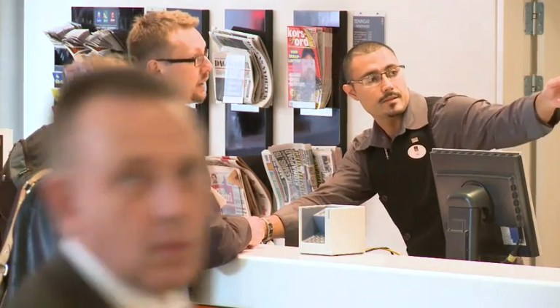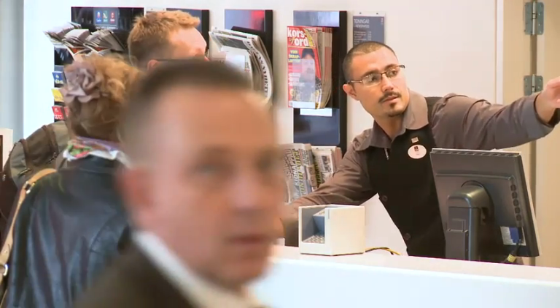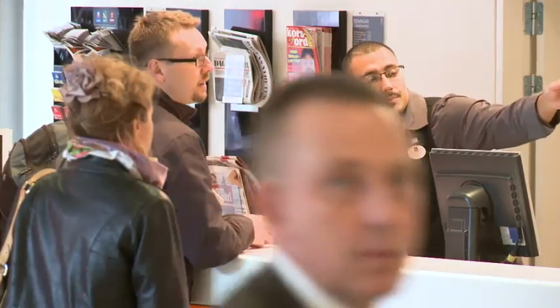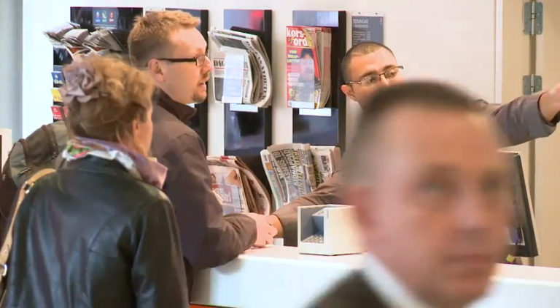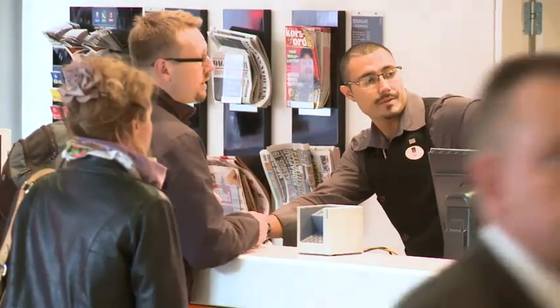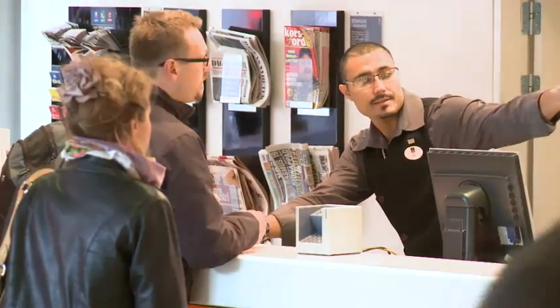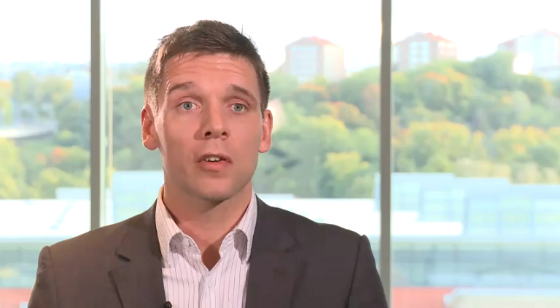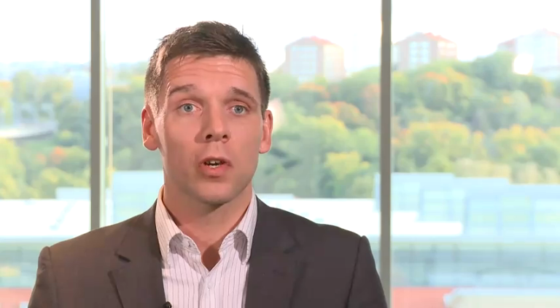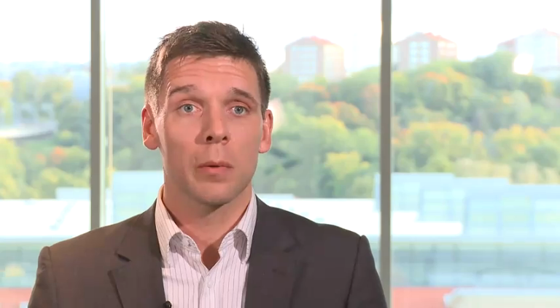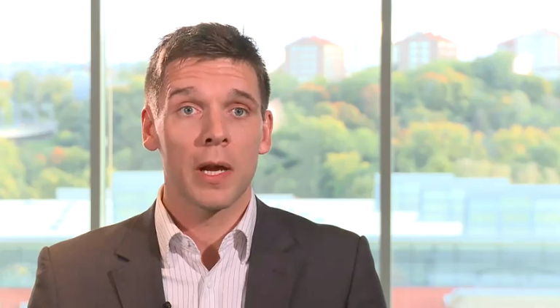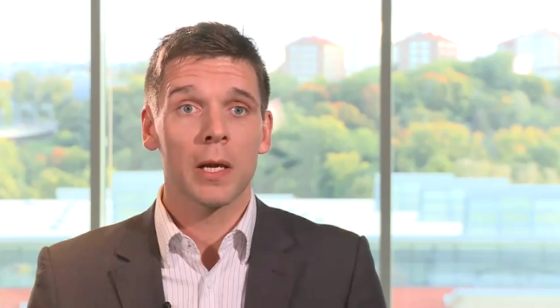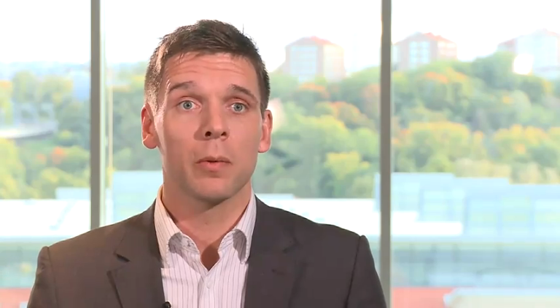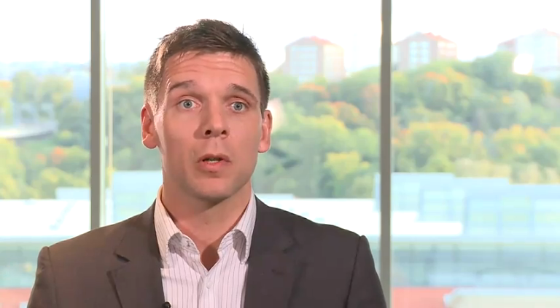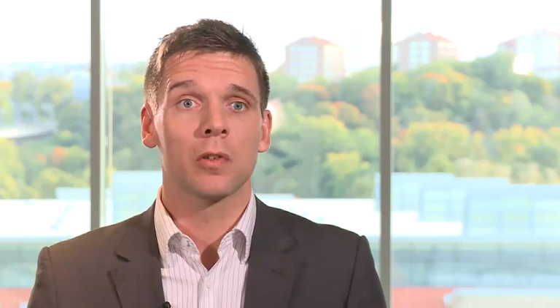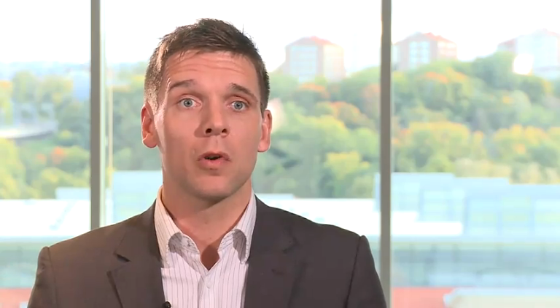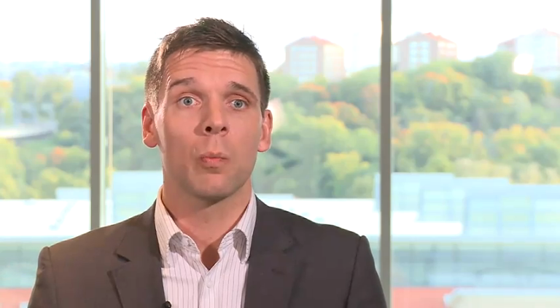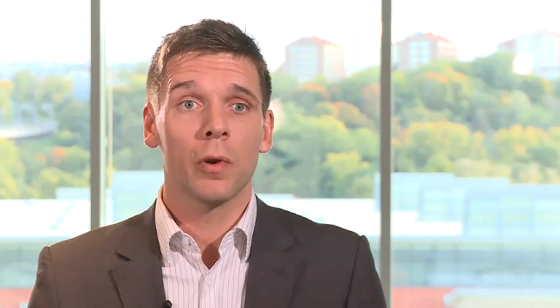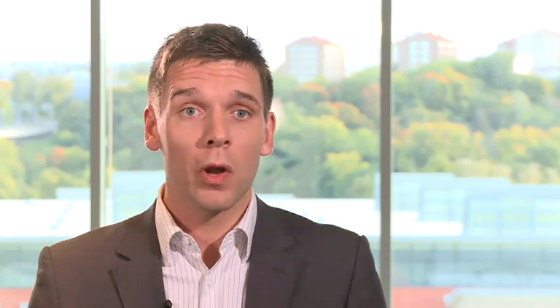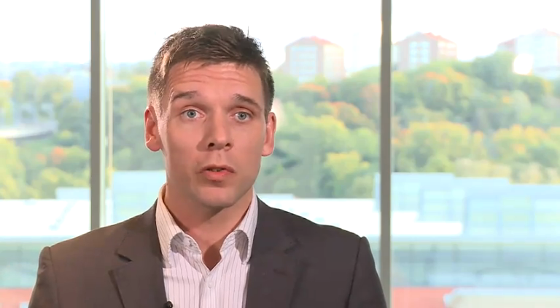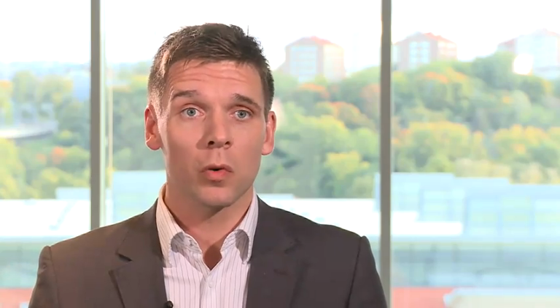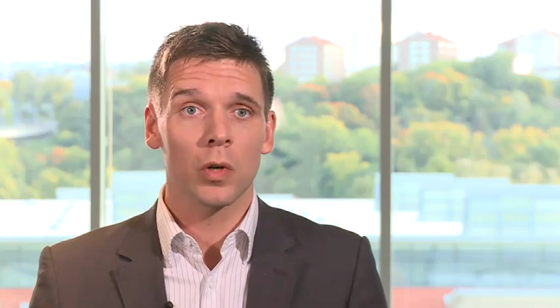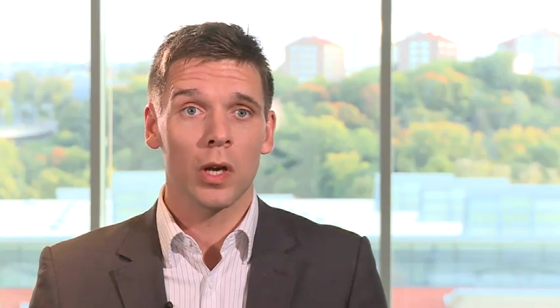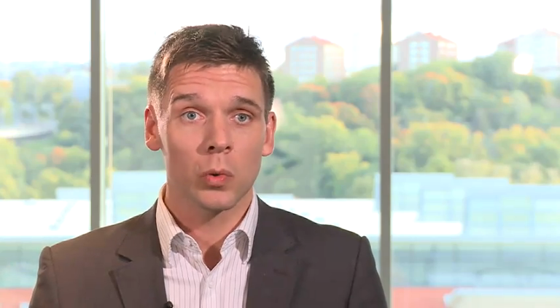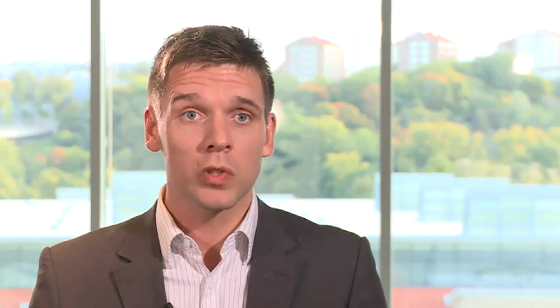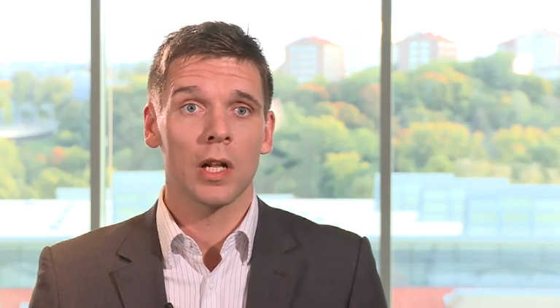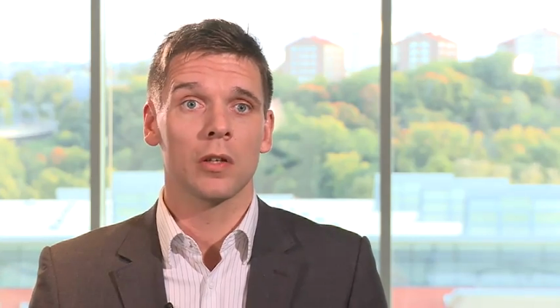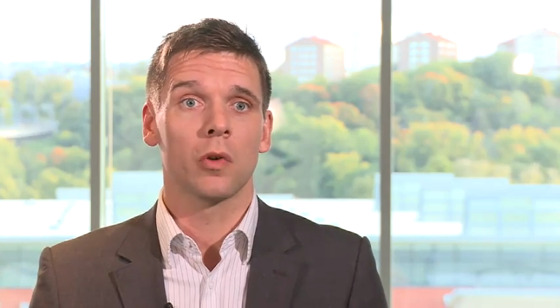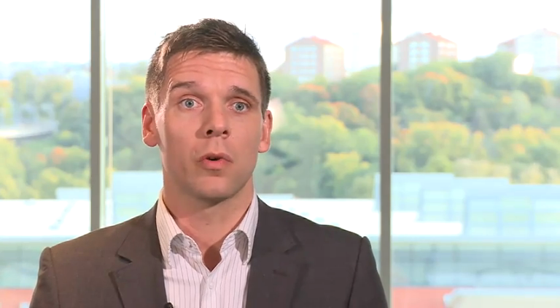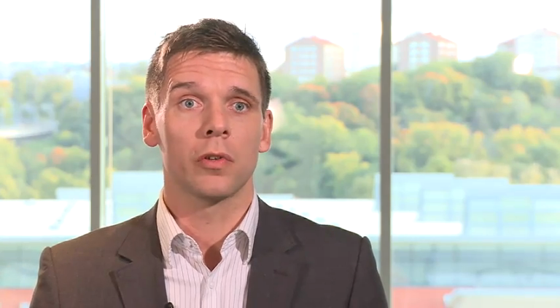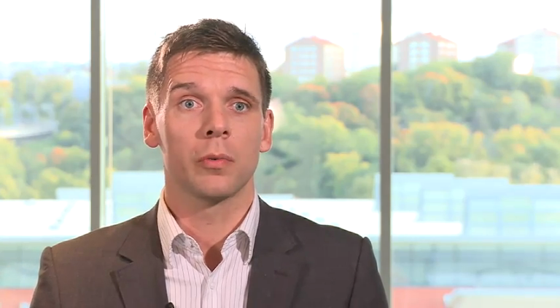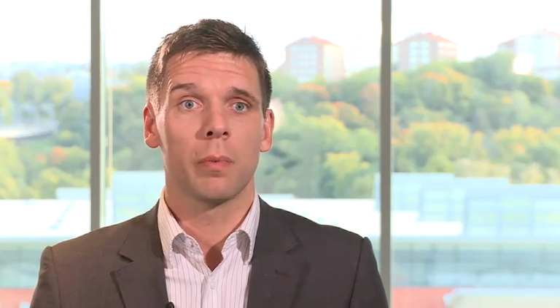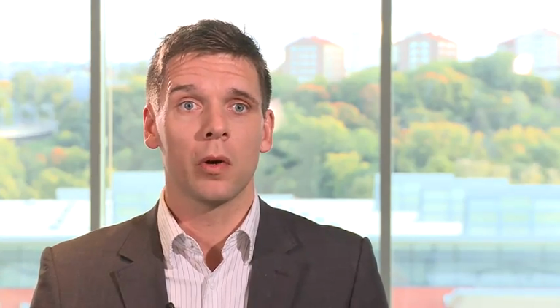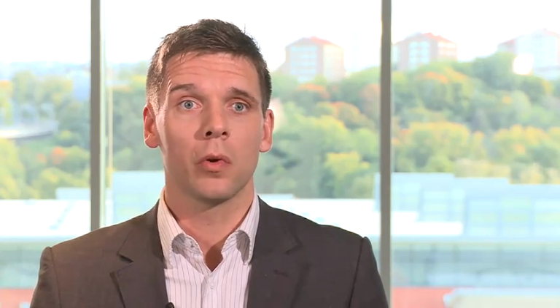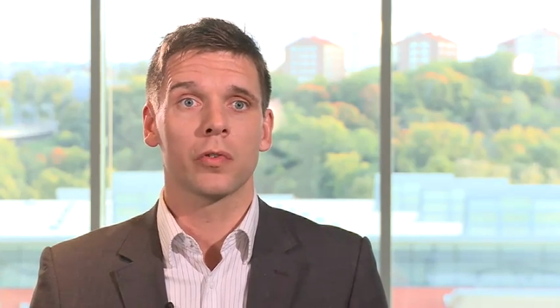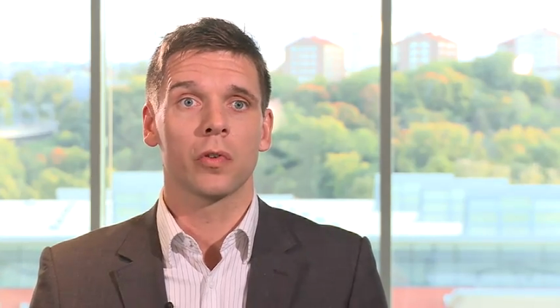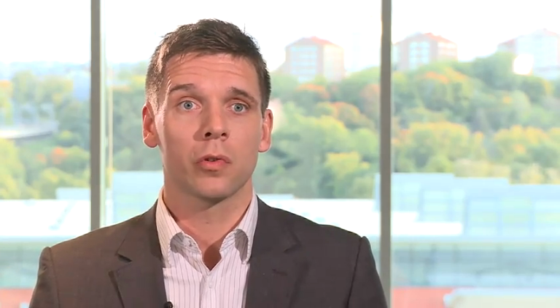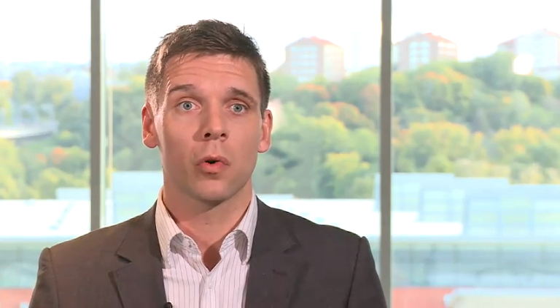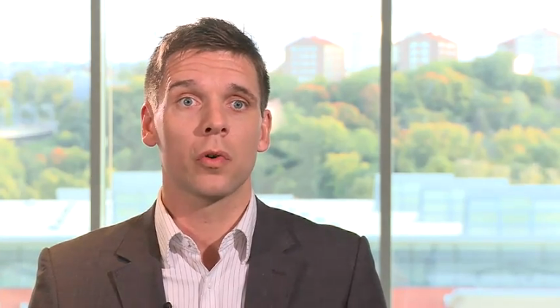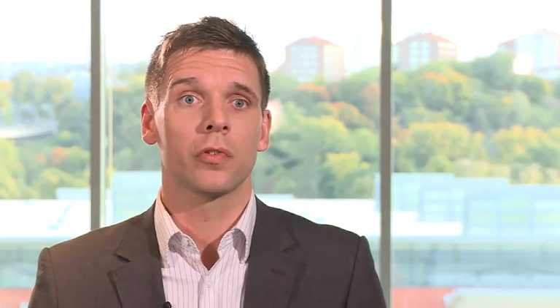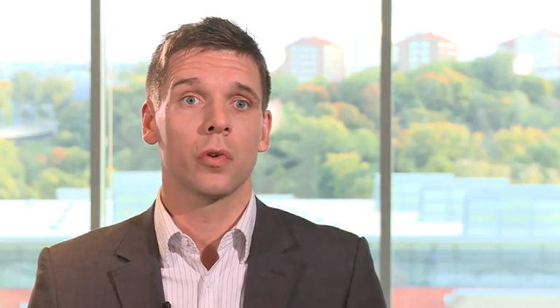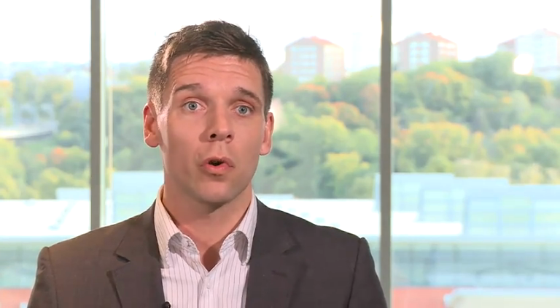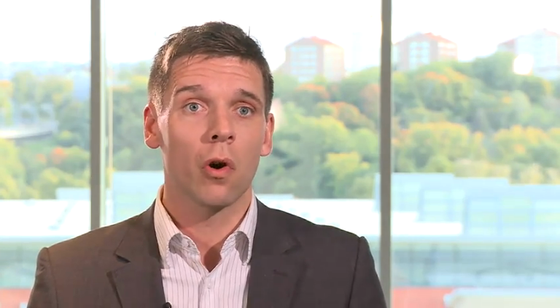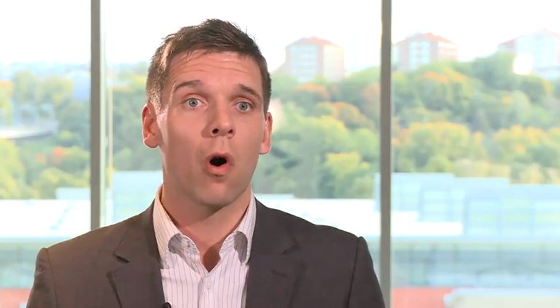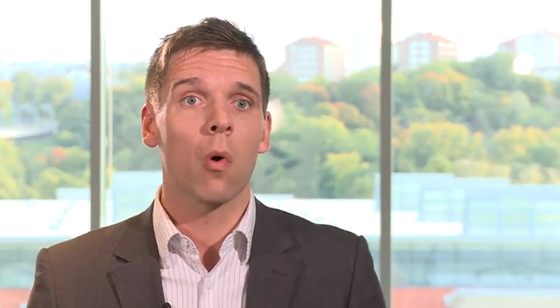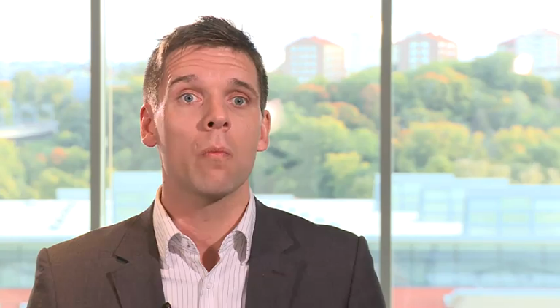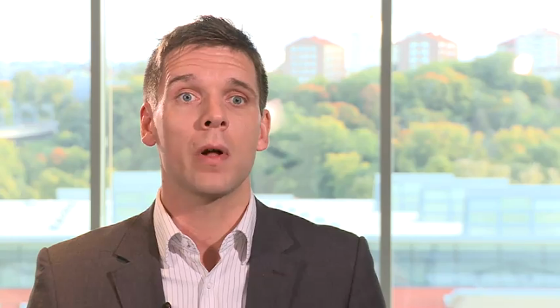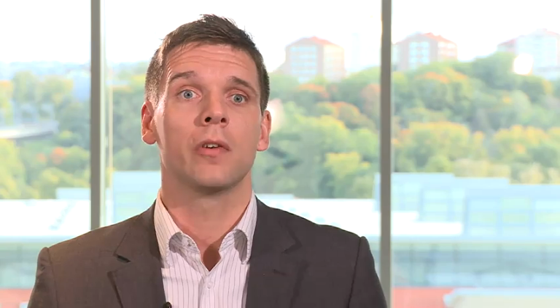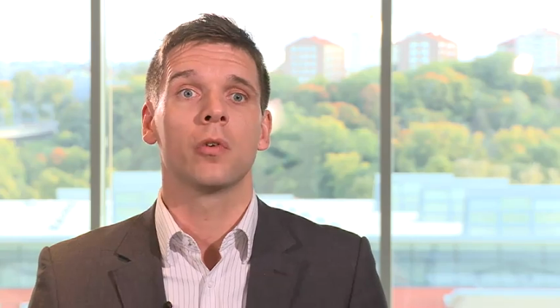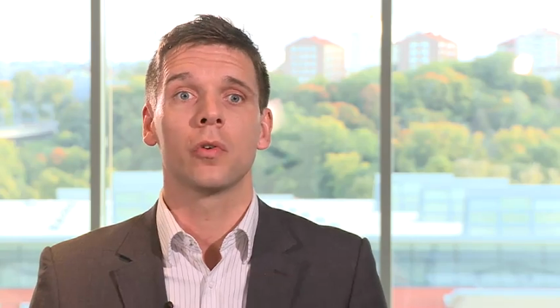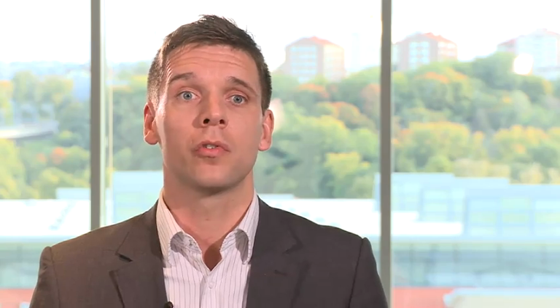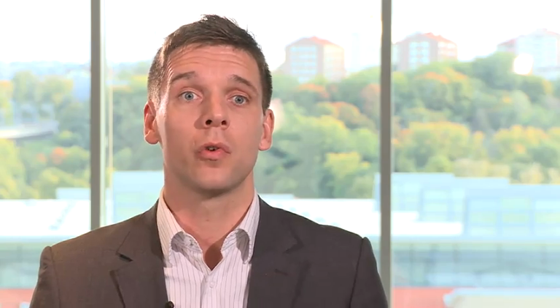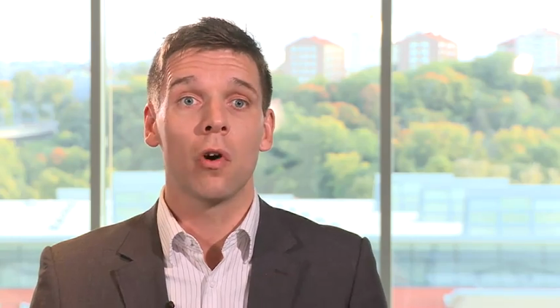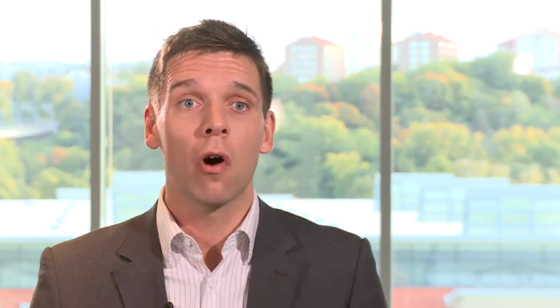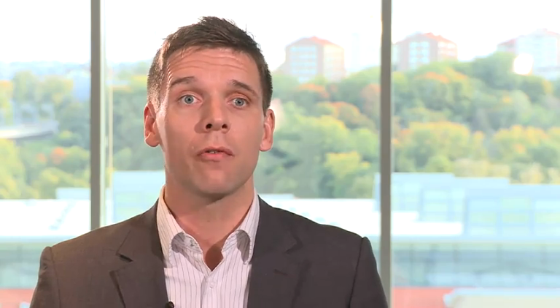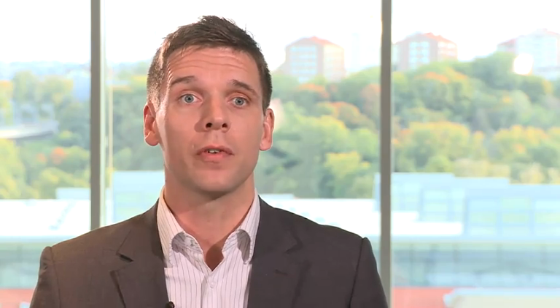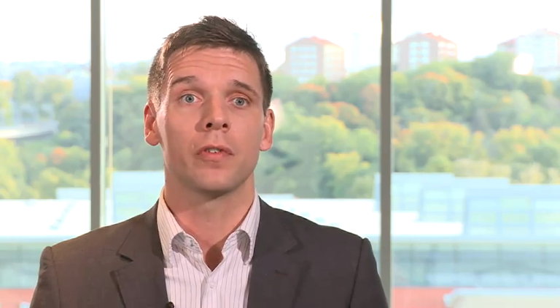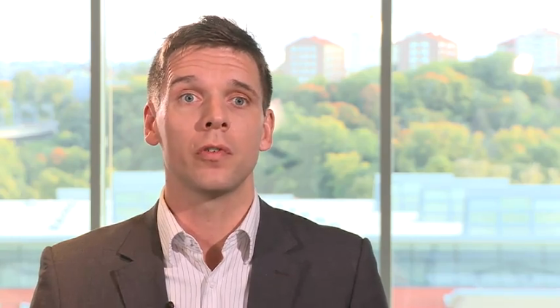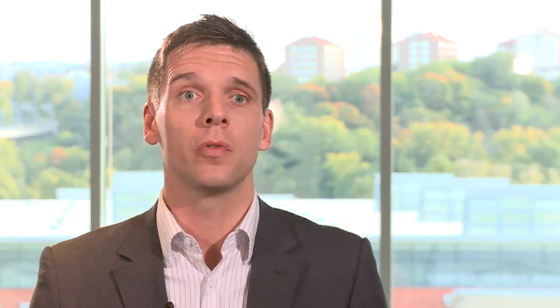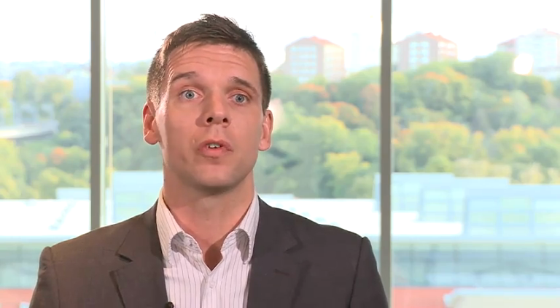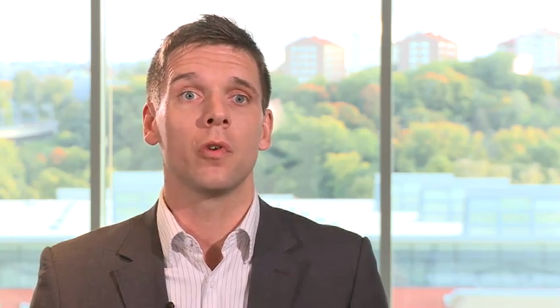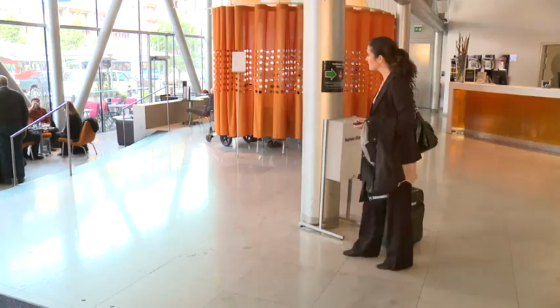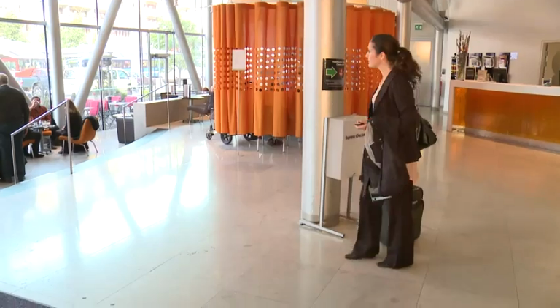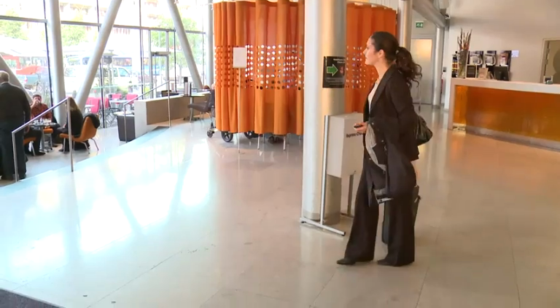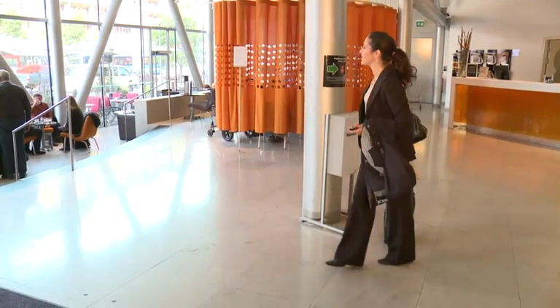Soon you will actually be able to open not only hotel doors, but also doors to your home, and doors to your office using your mobile.